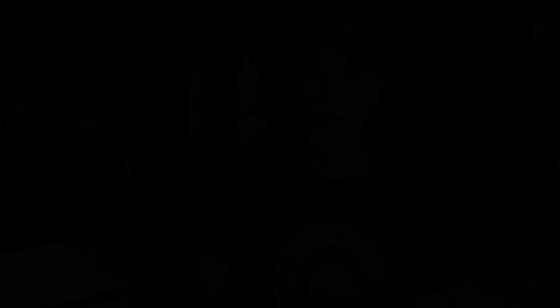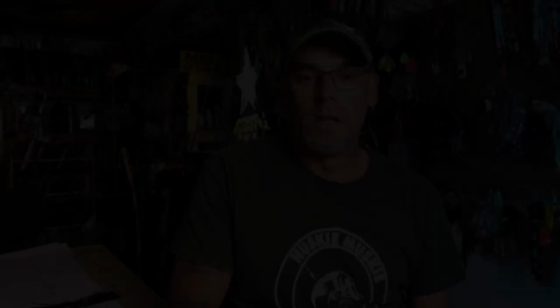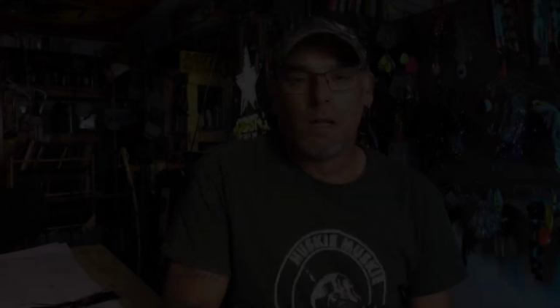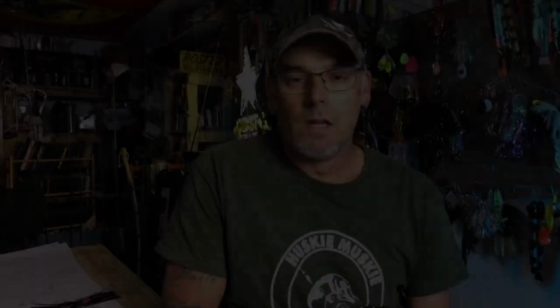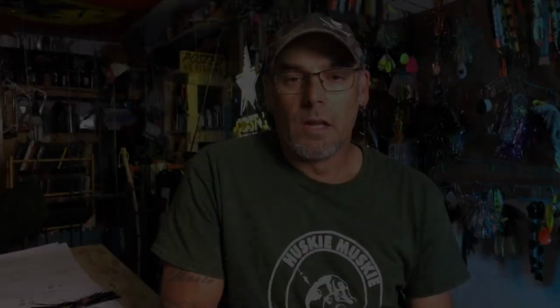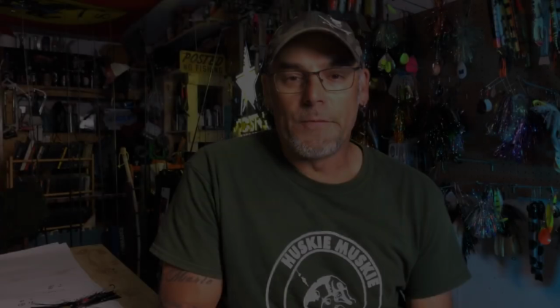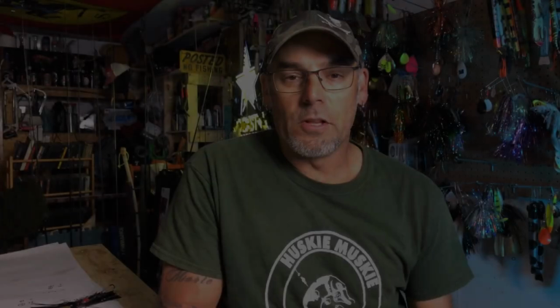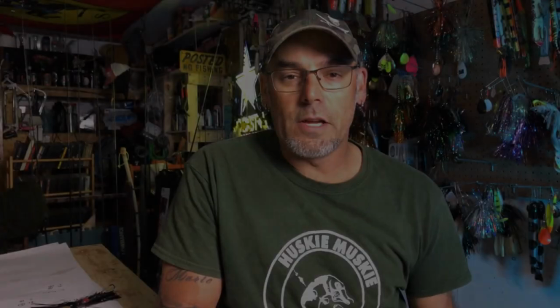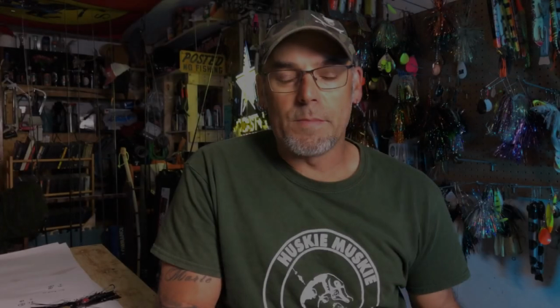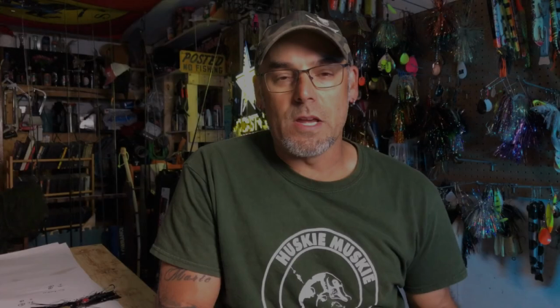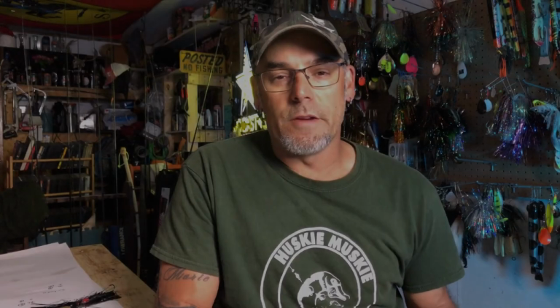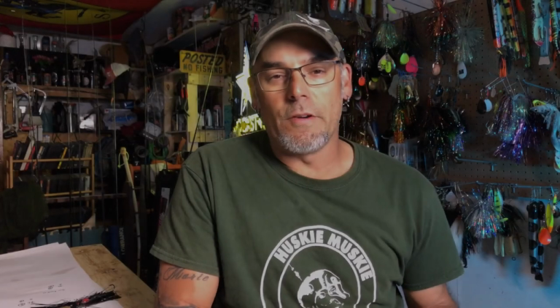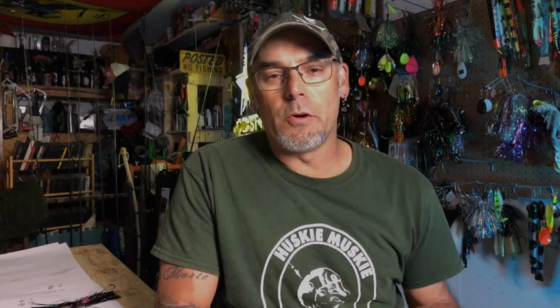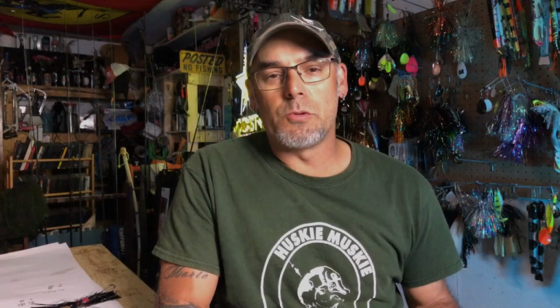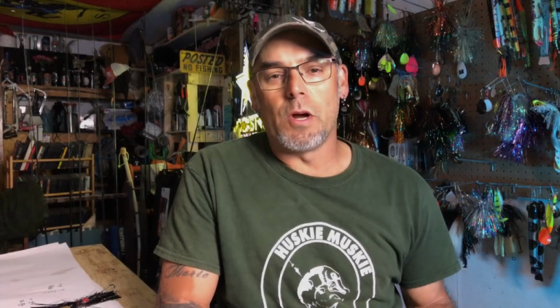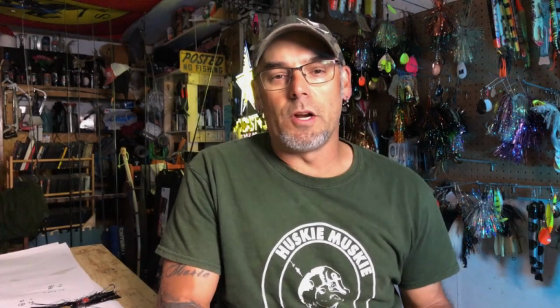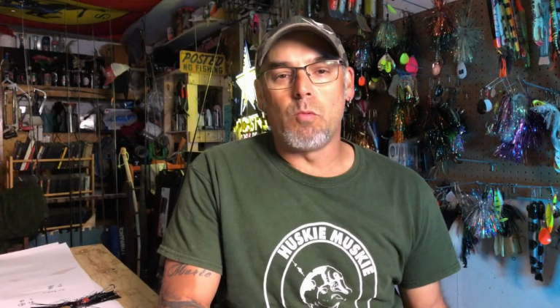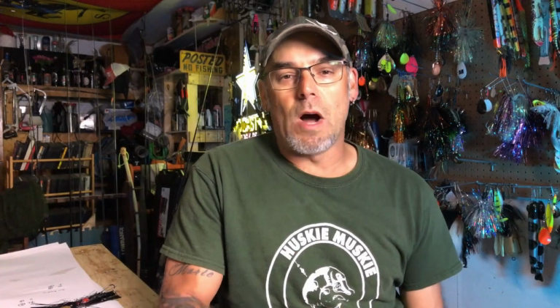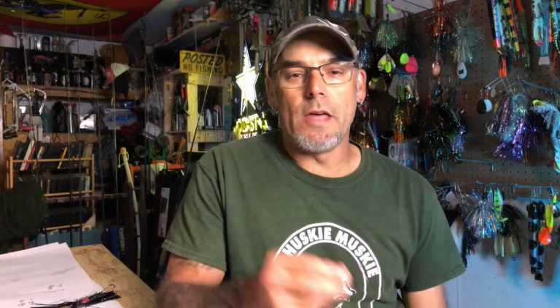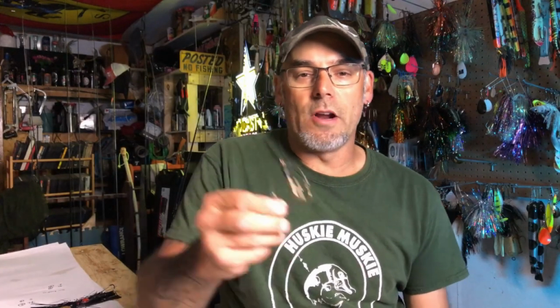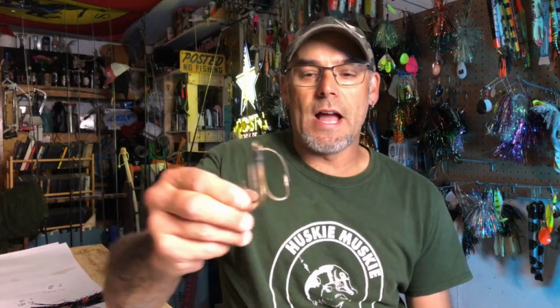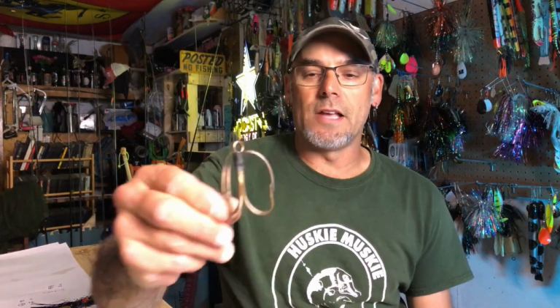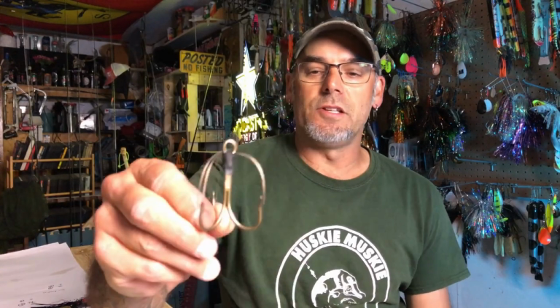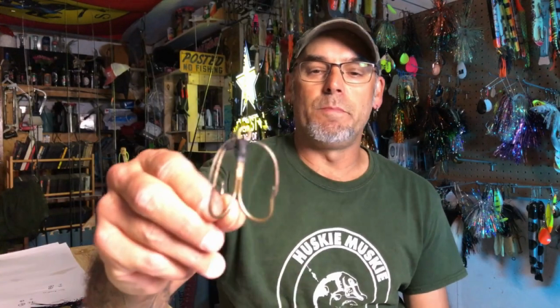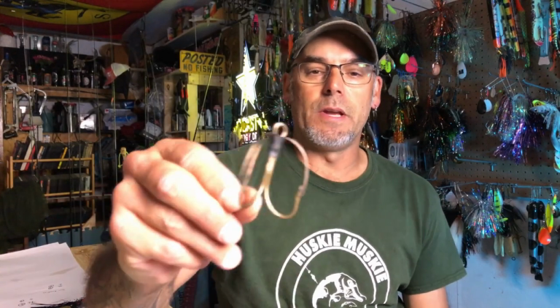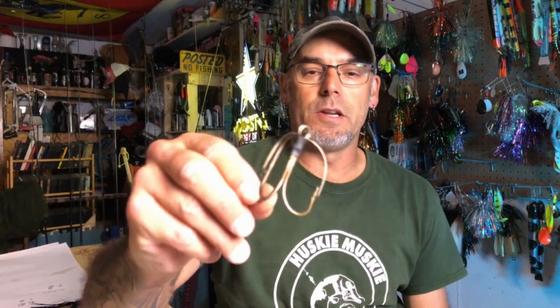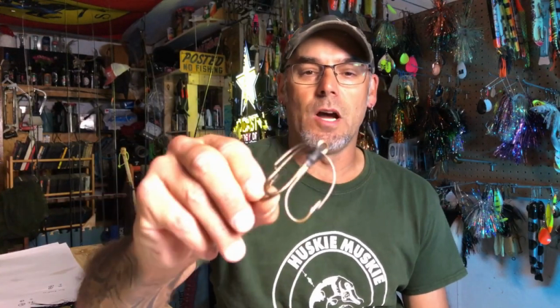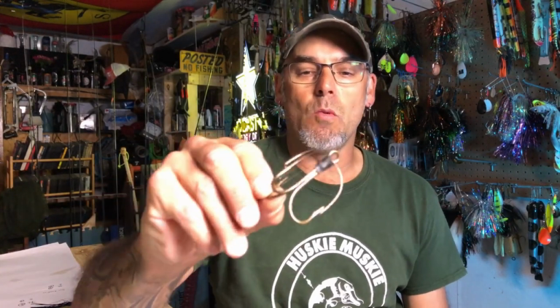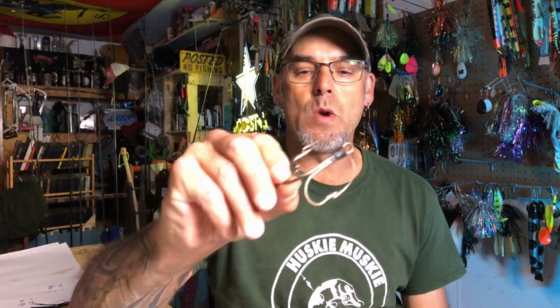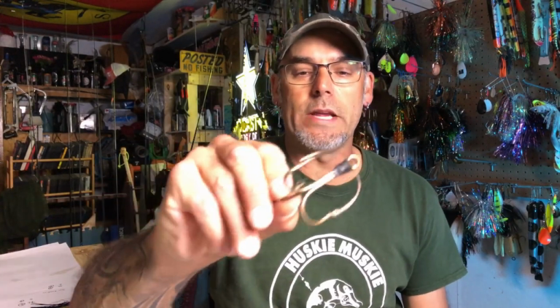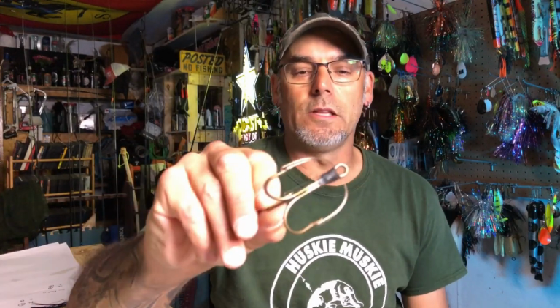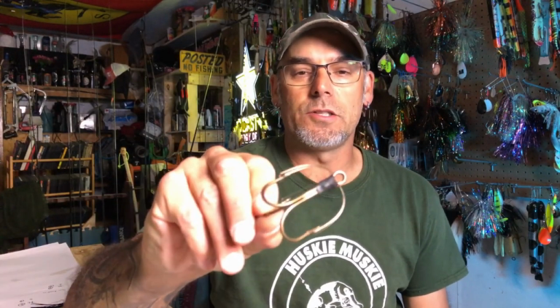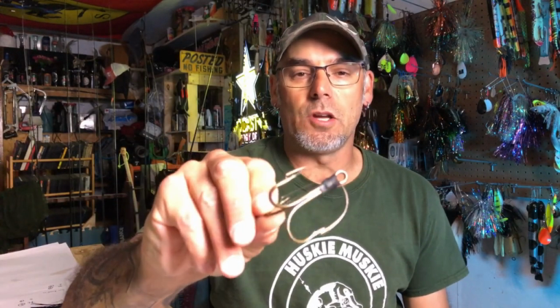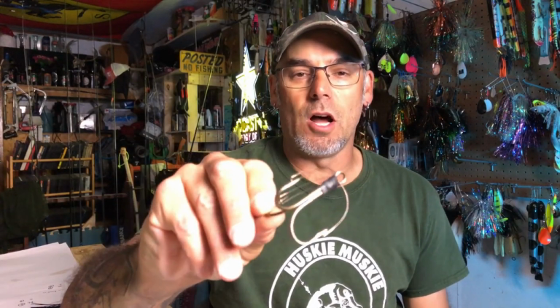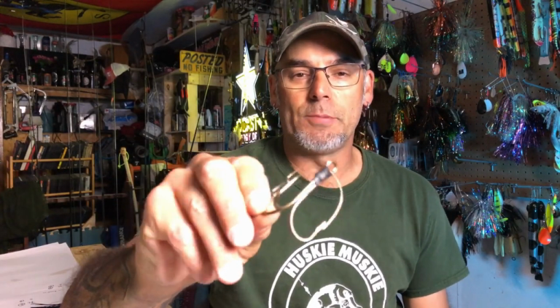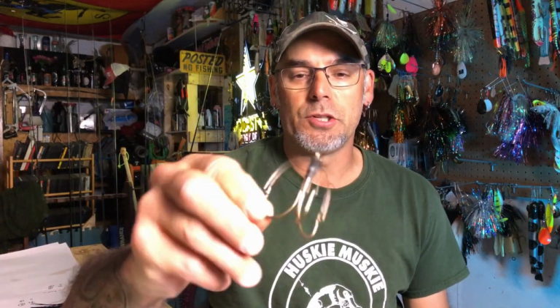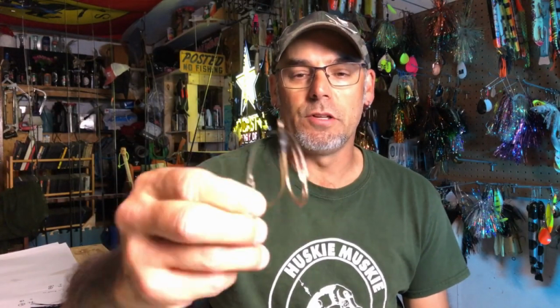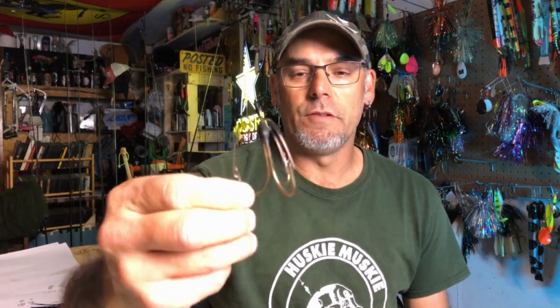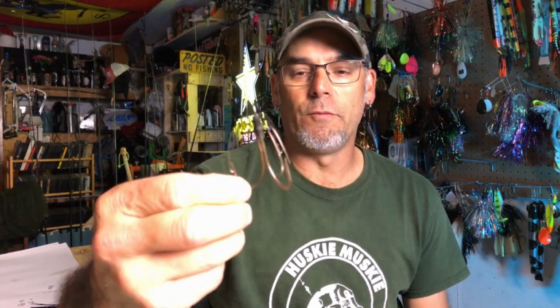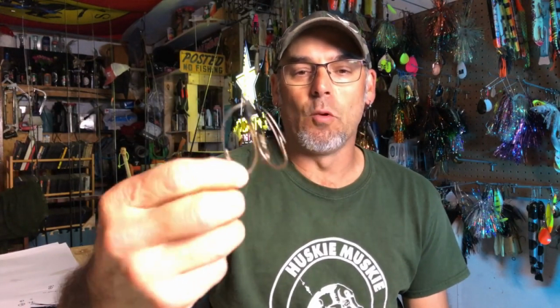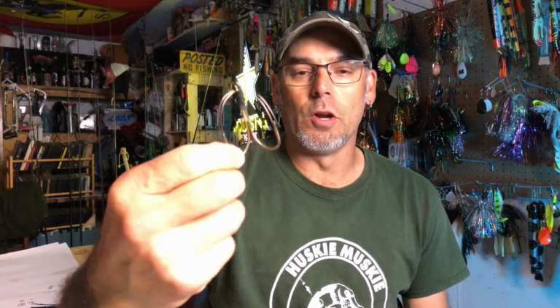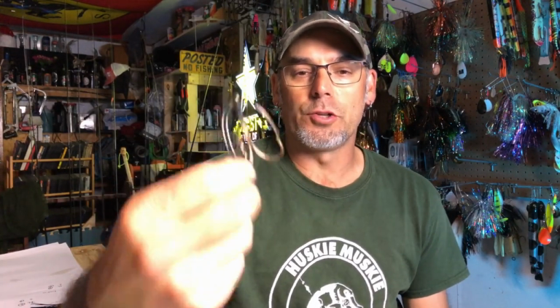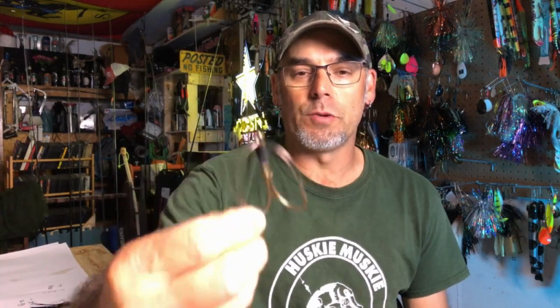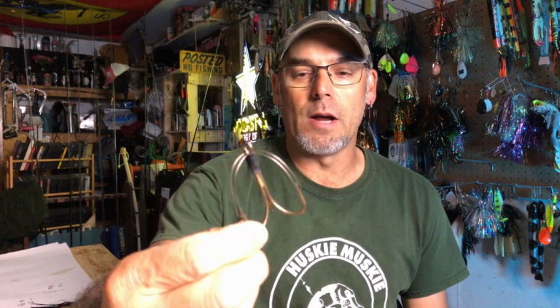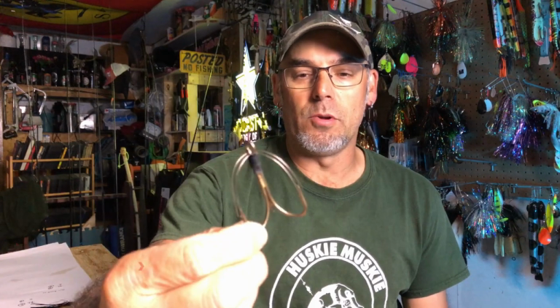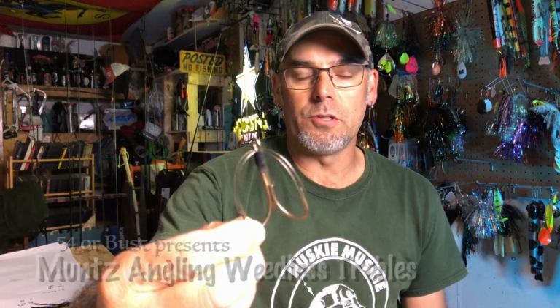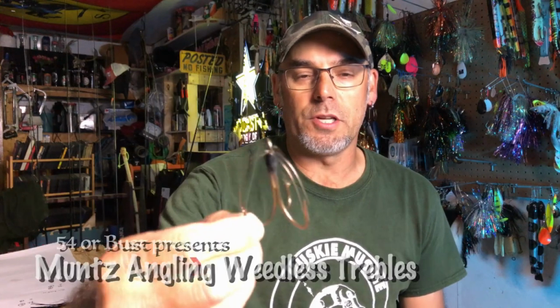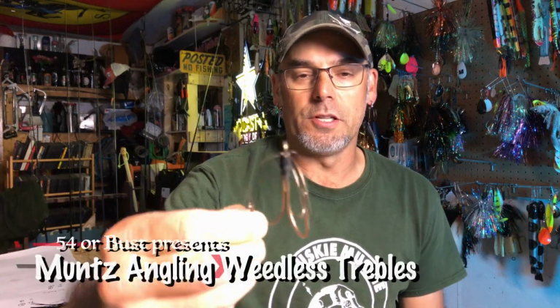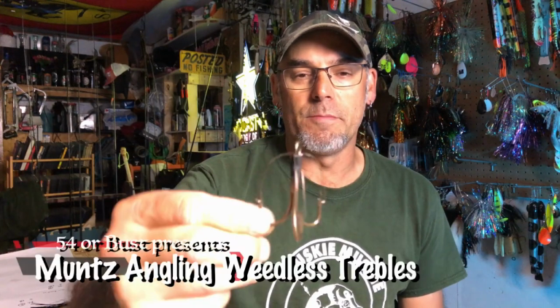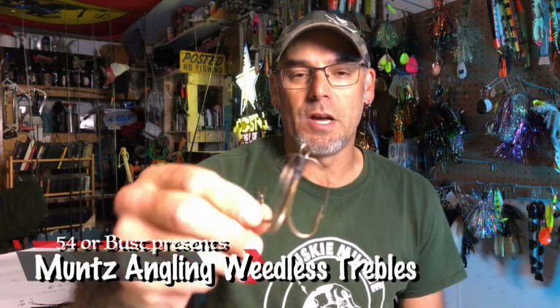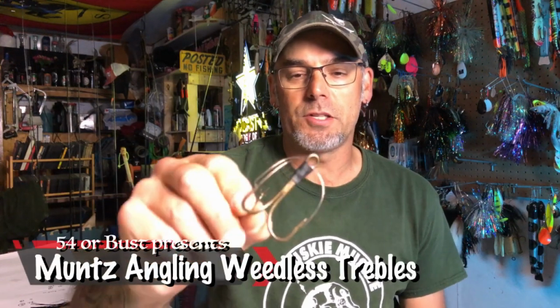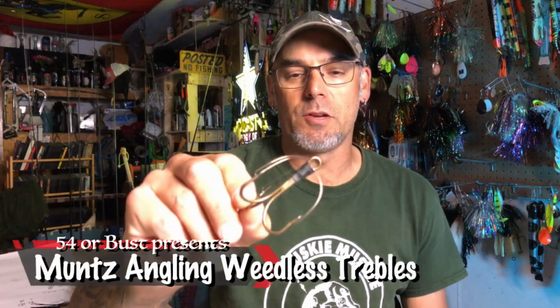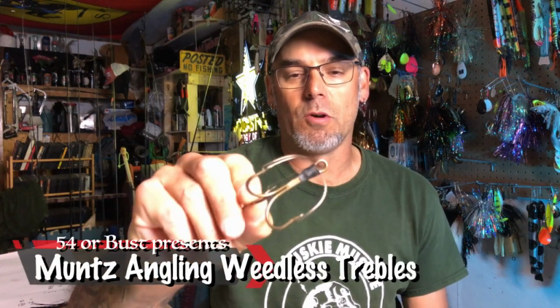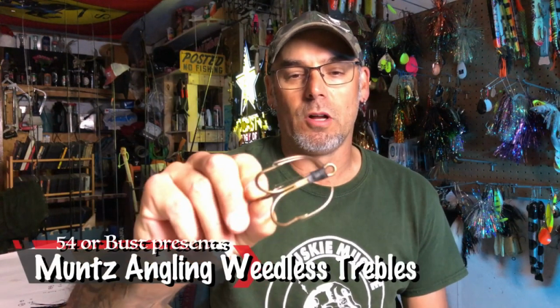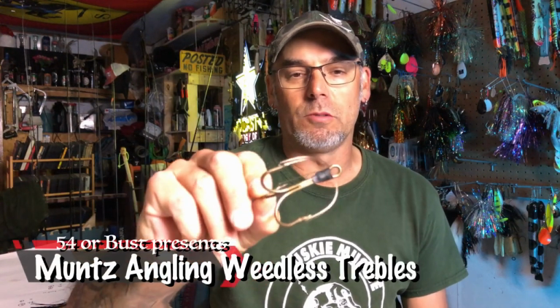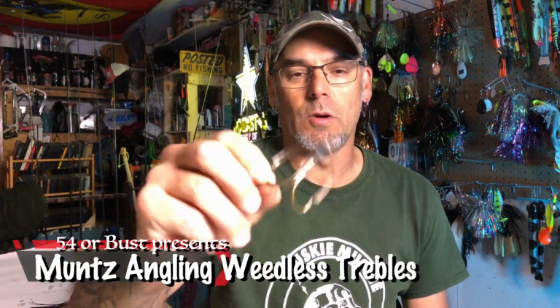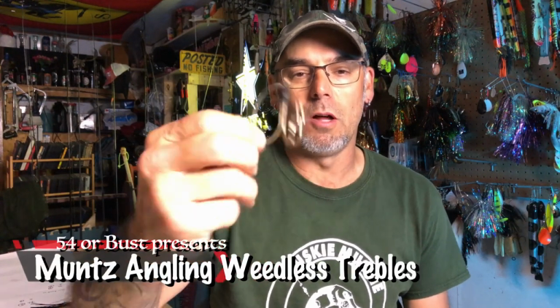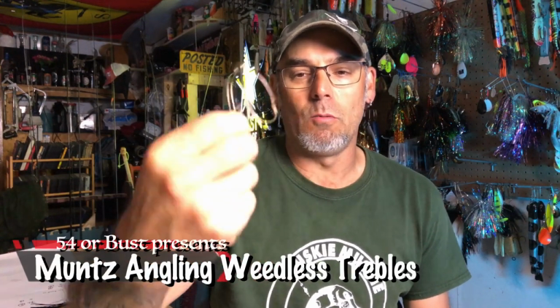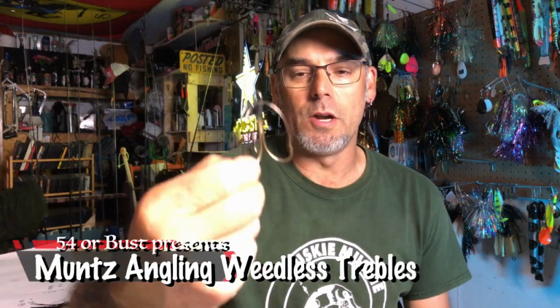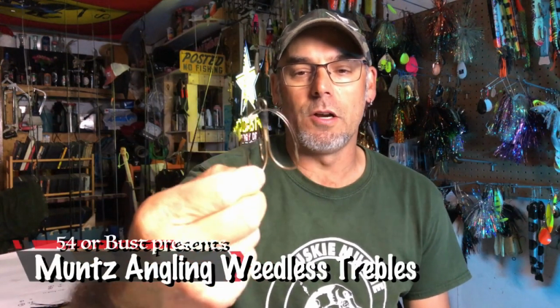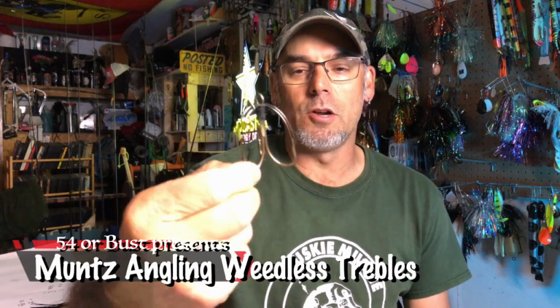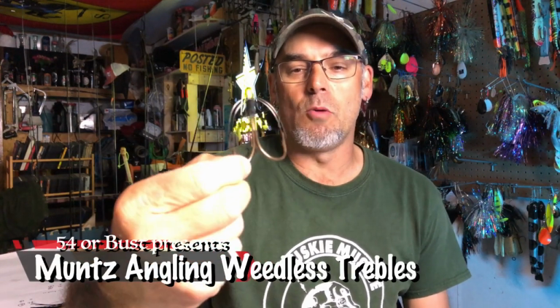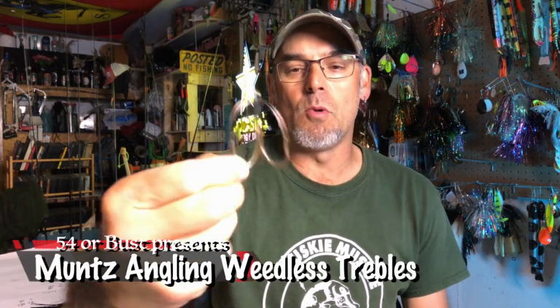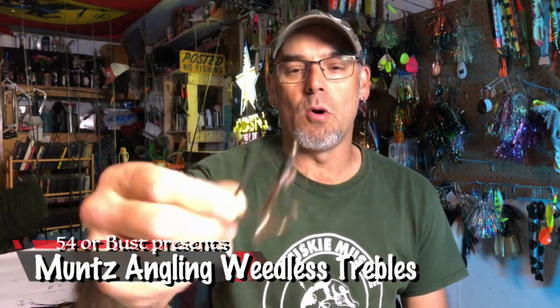If you're like me, you've always wondered why there hasn't been a weedless option for trebles in the muskie world. Well, wonder no more.